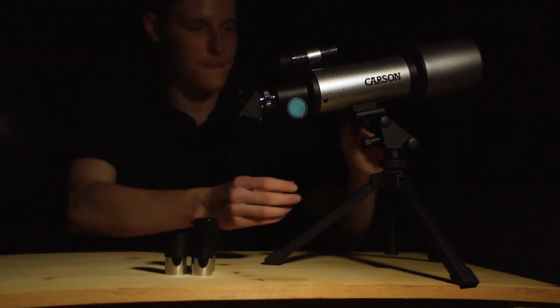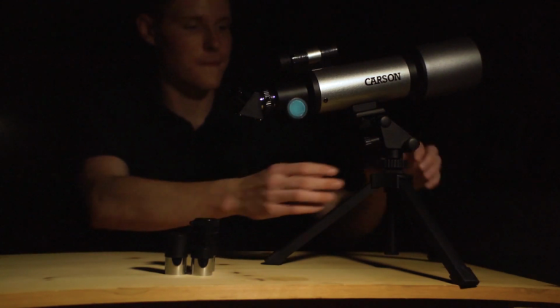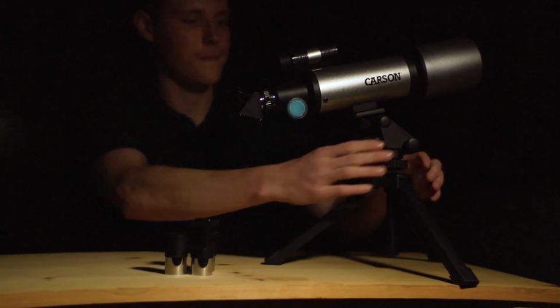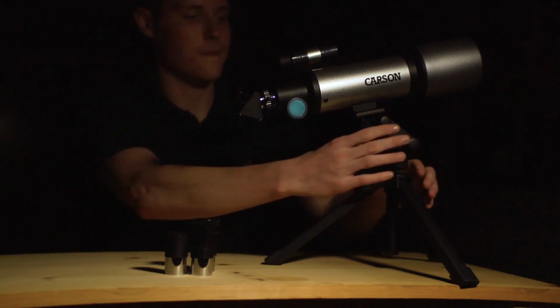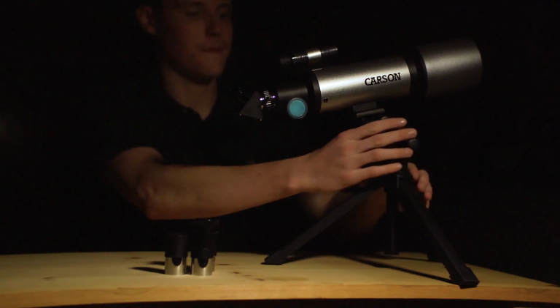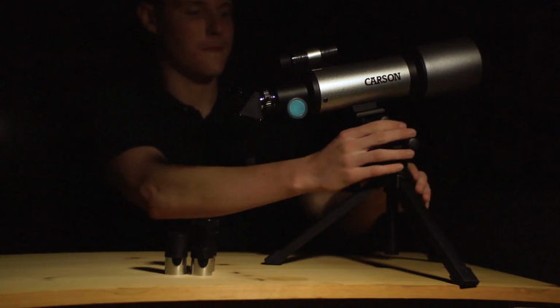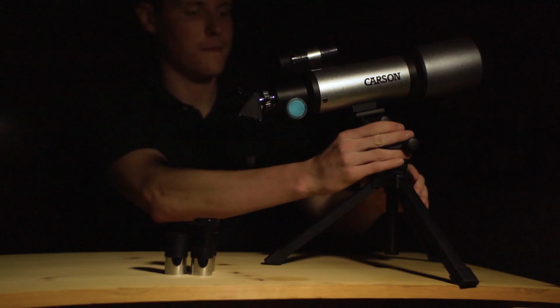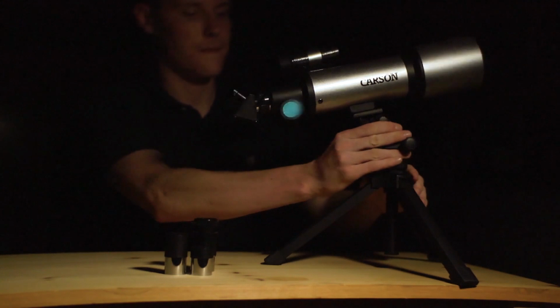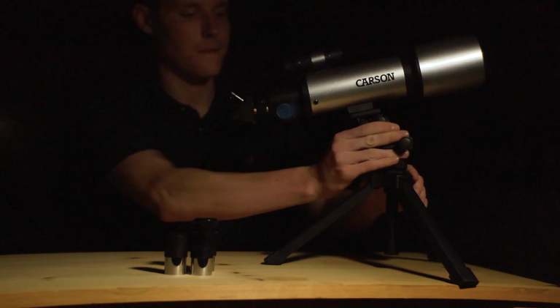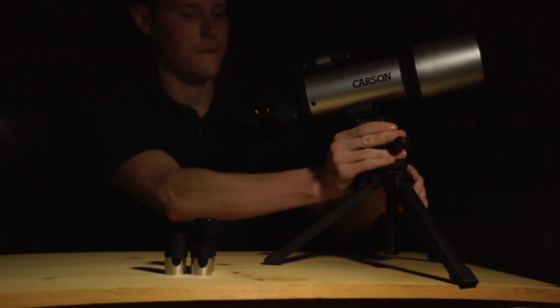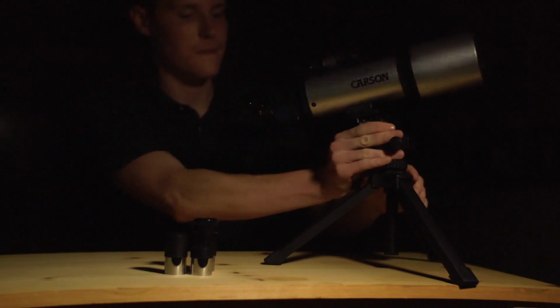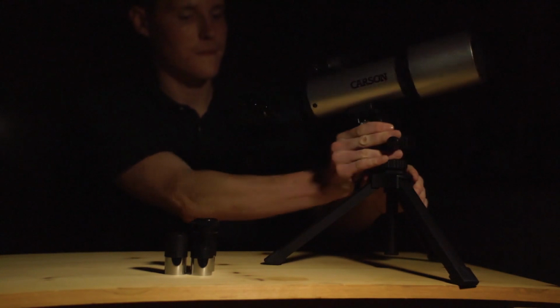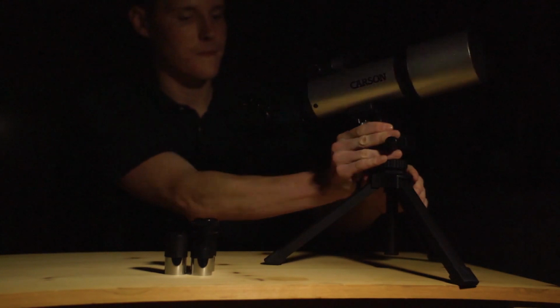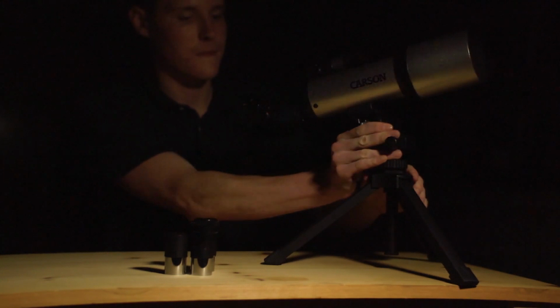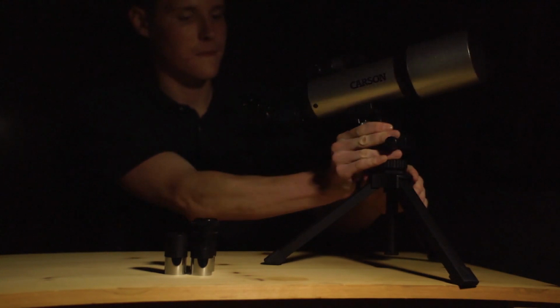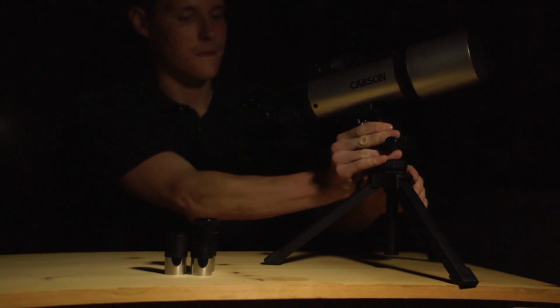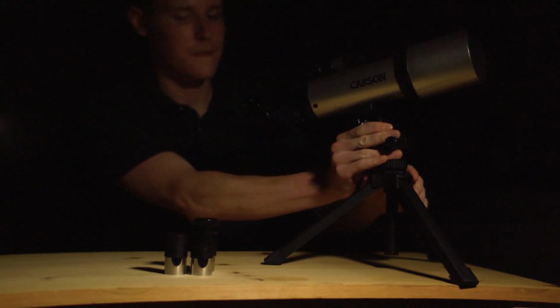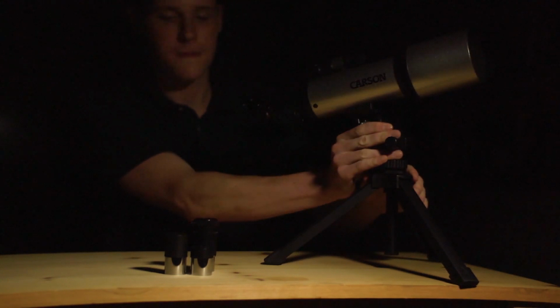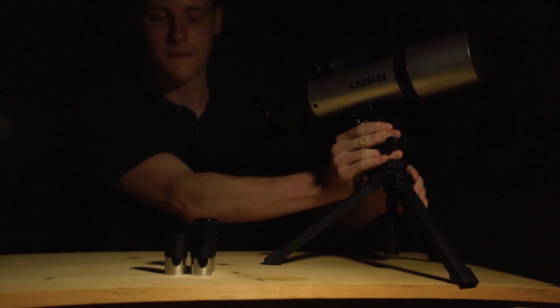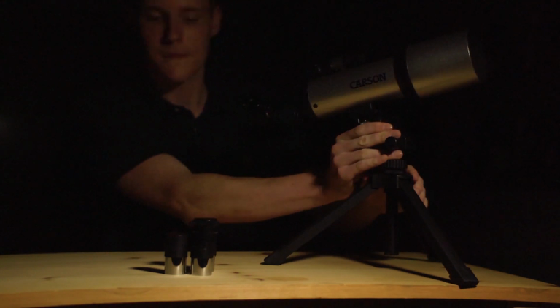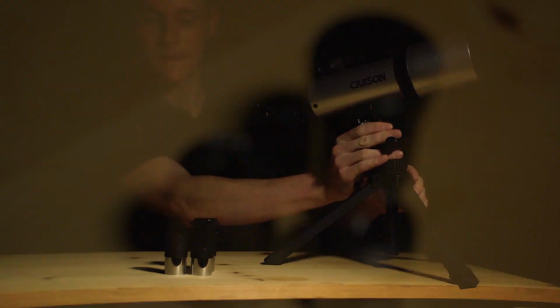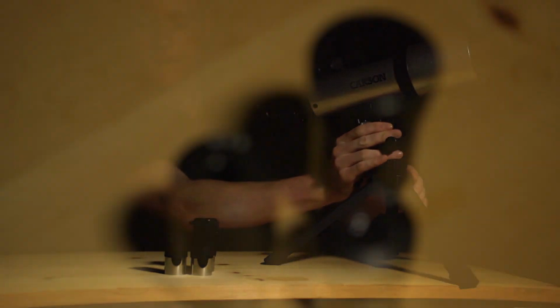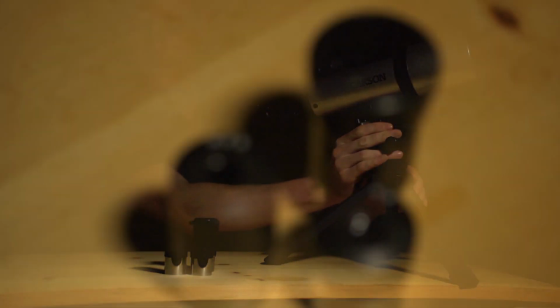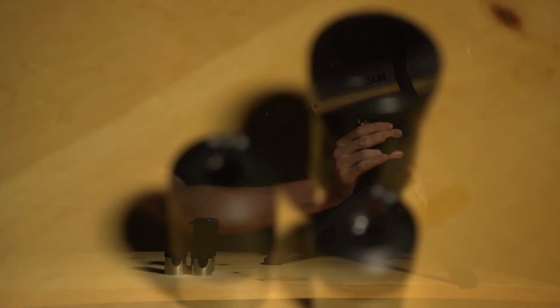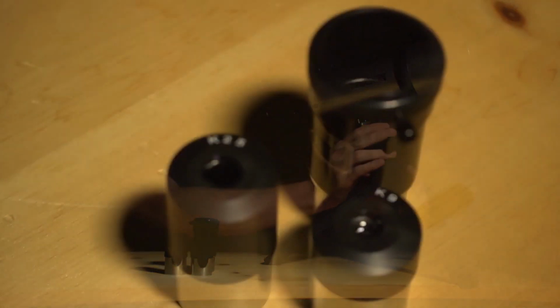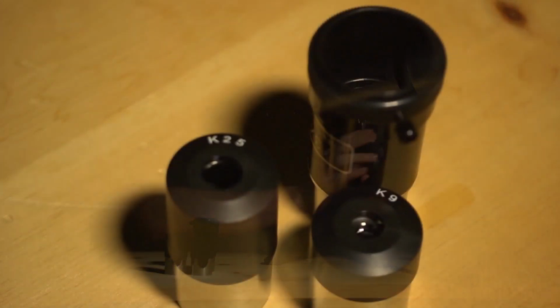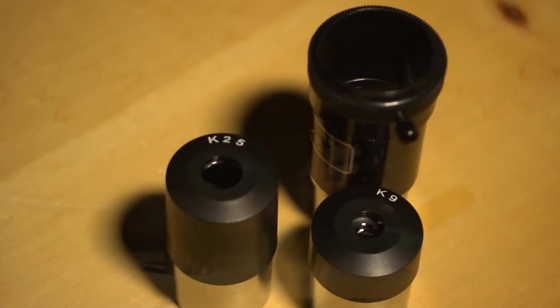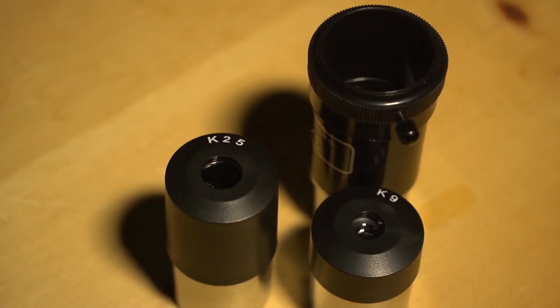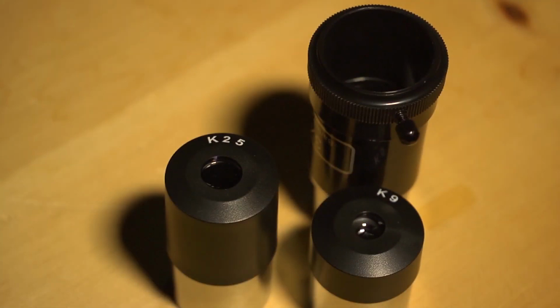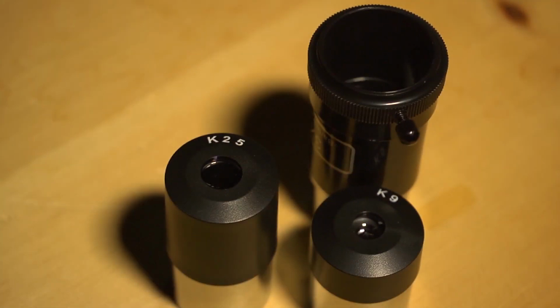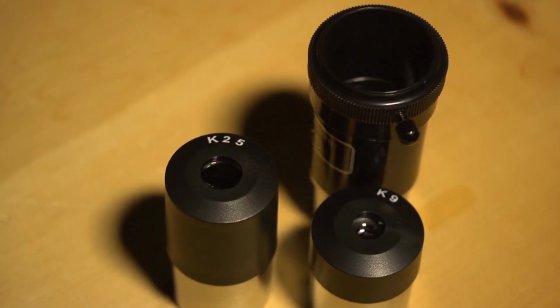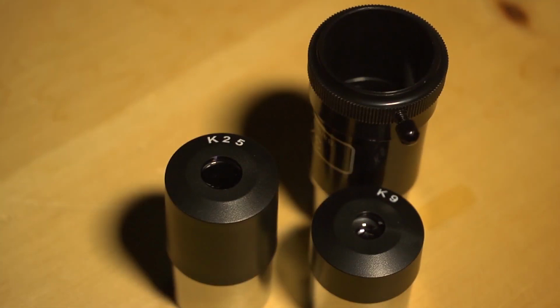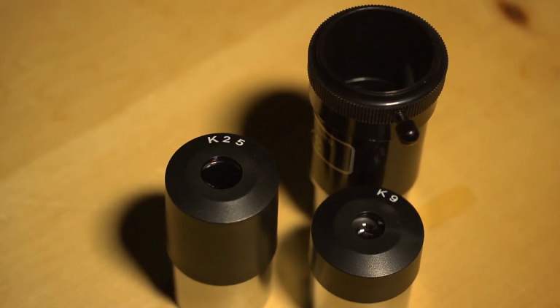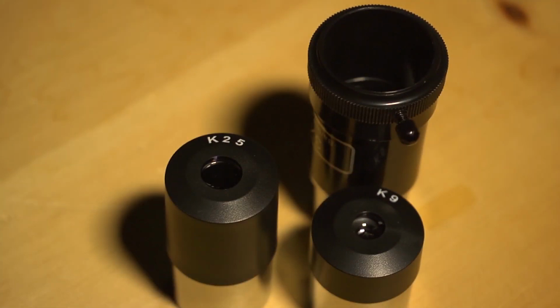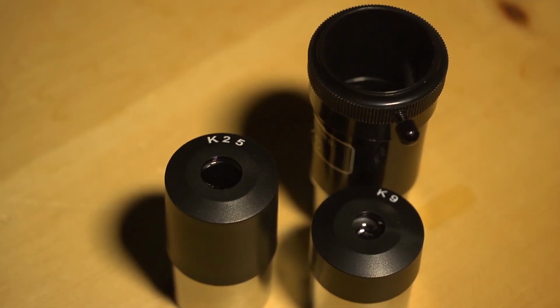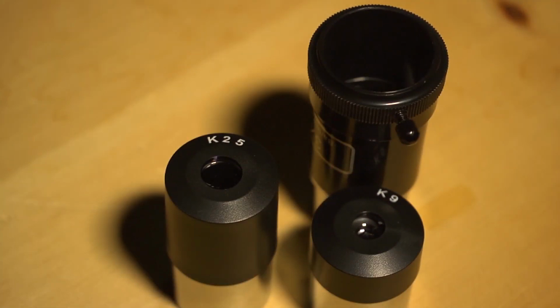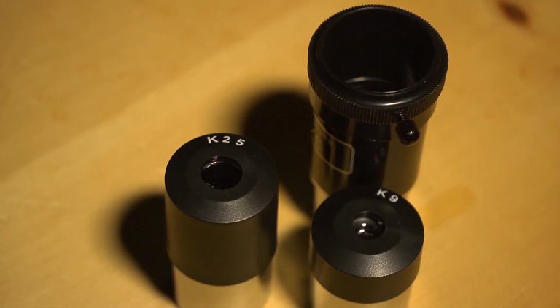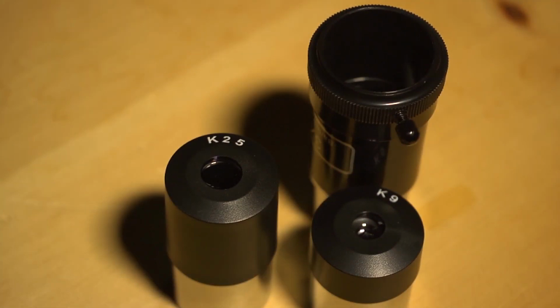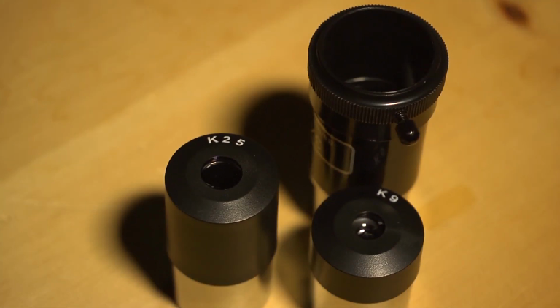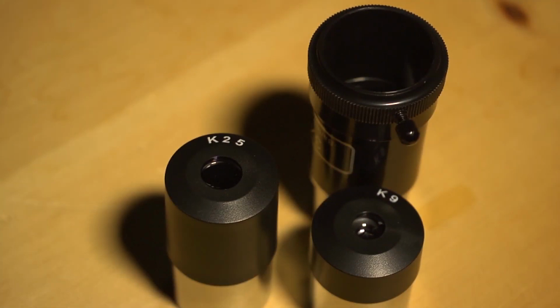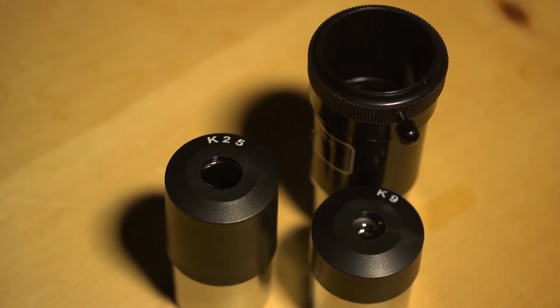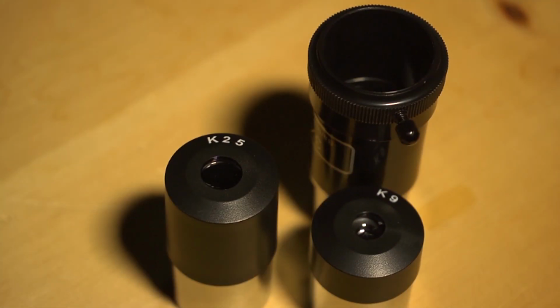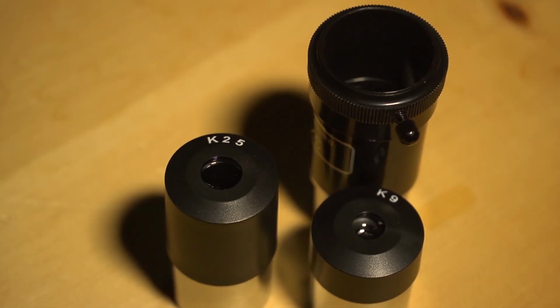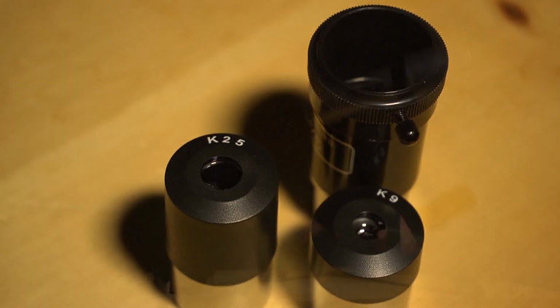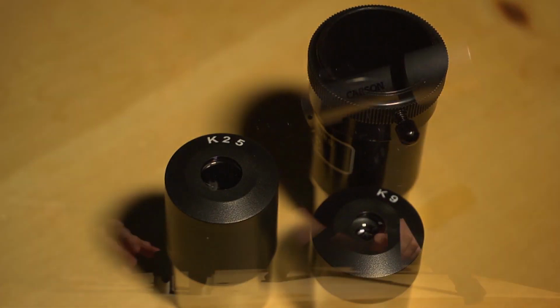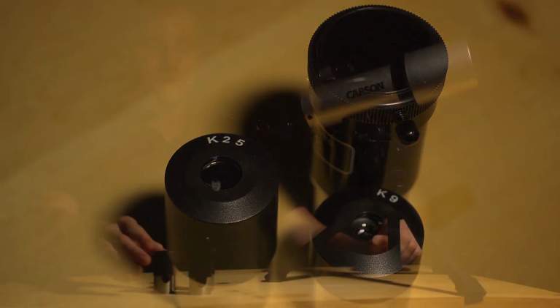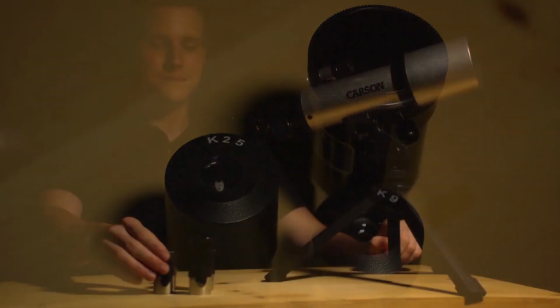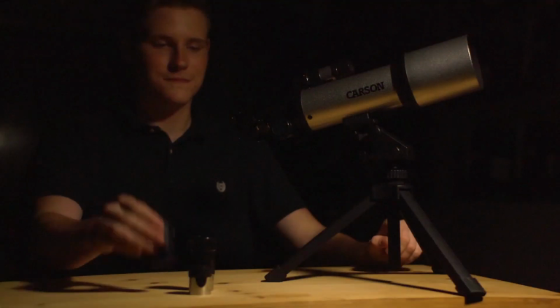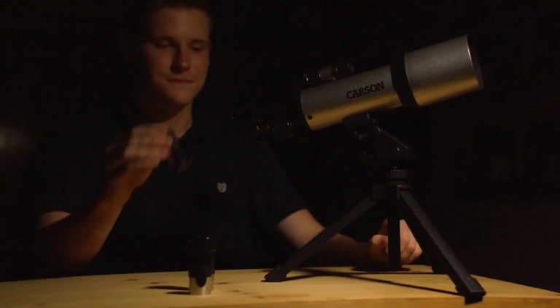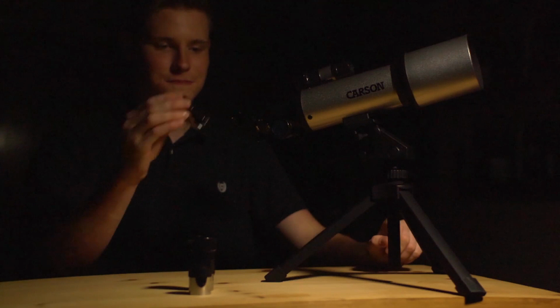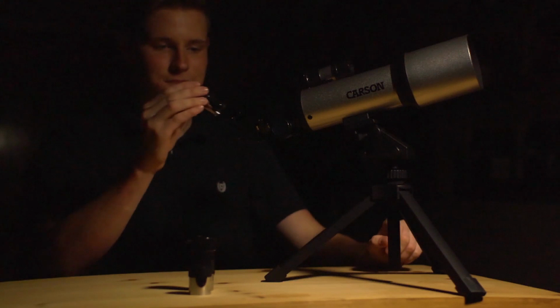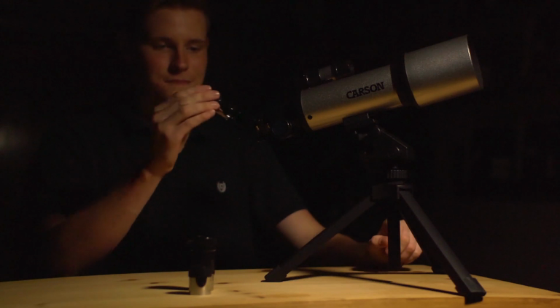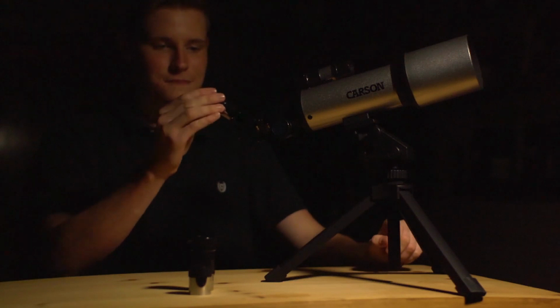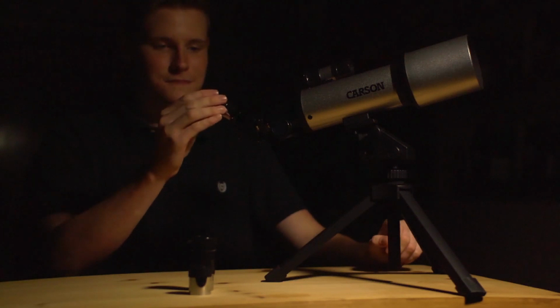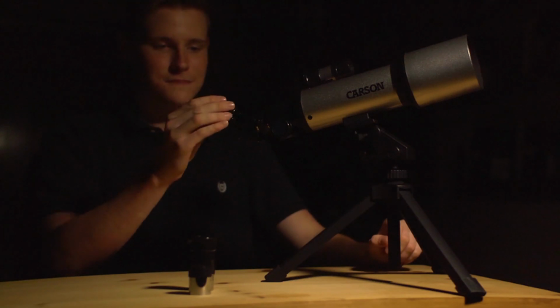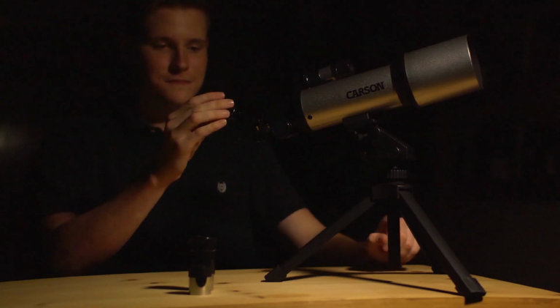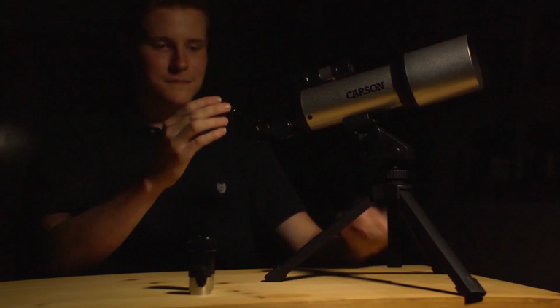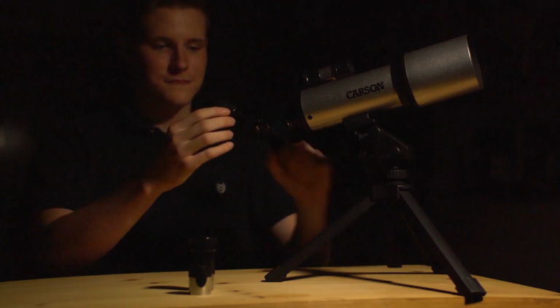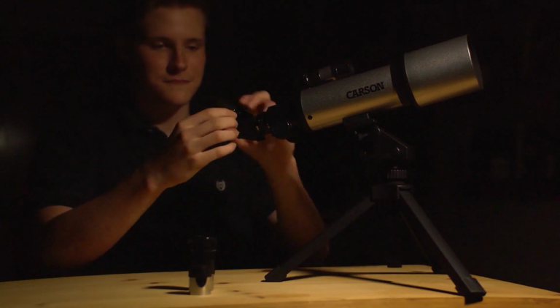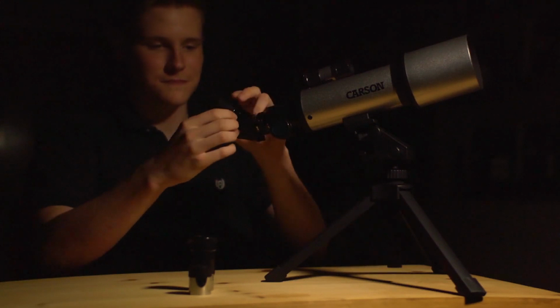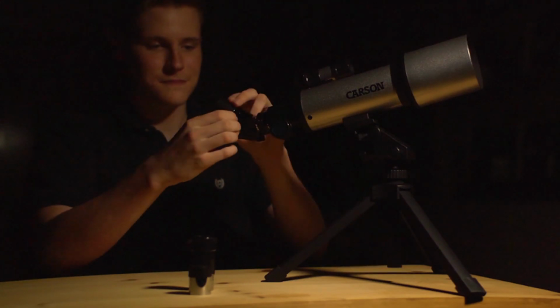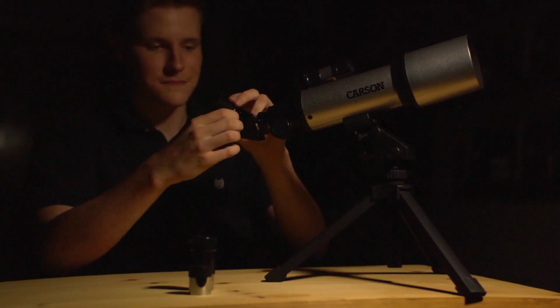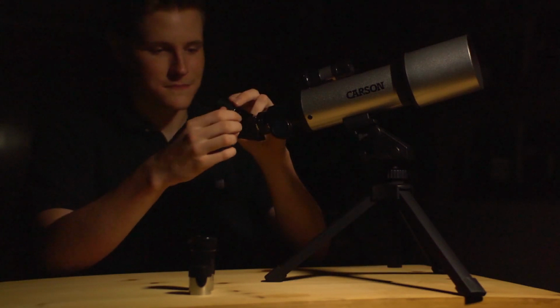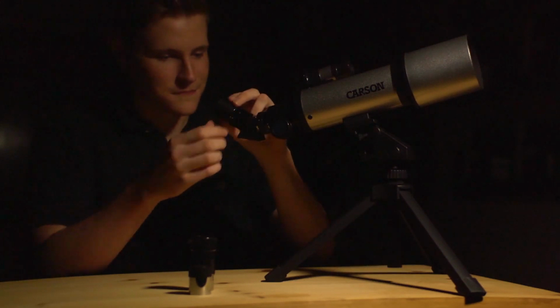To start, use the K25 eyepiece. This gives you the widest field of view and will make finding objects a lot easier.